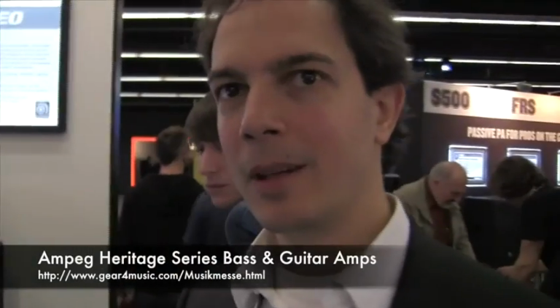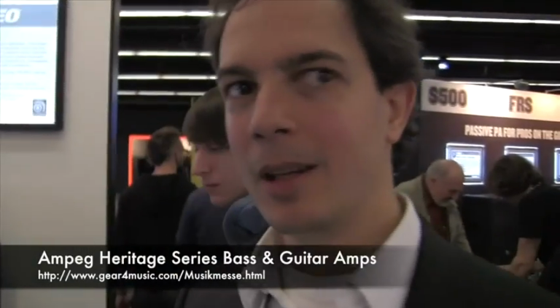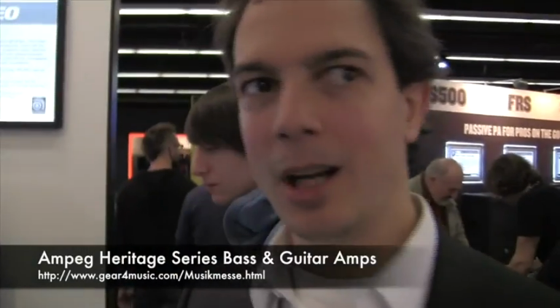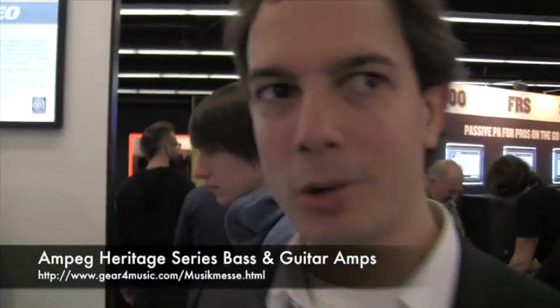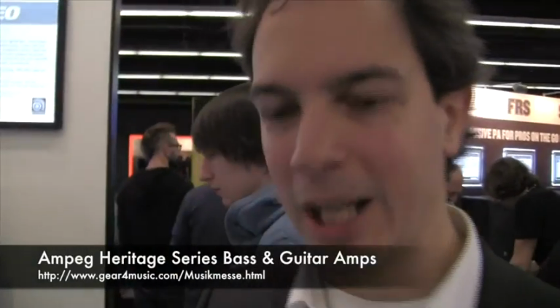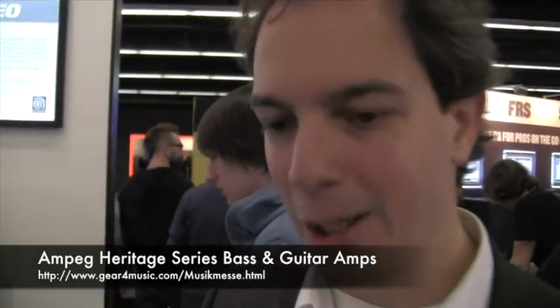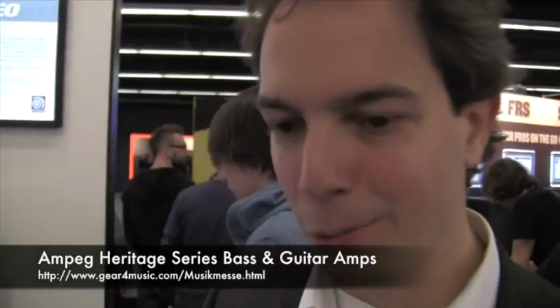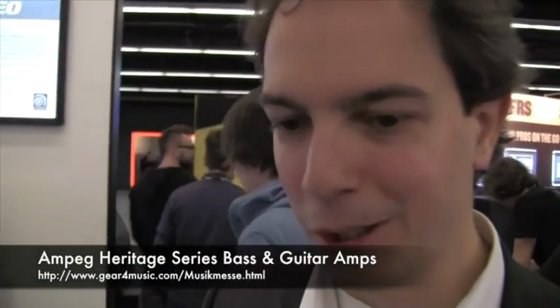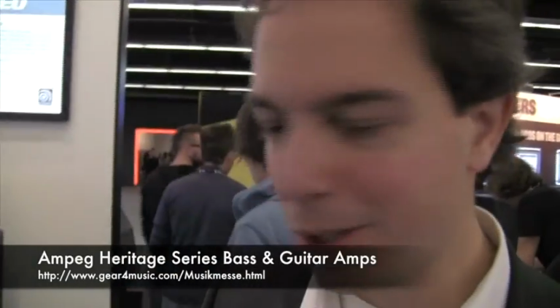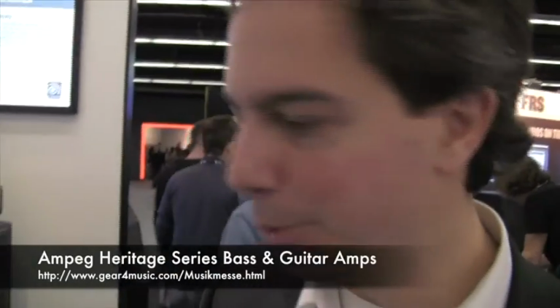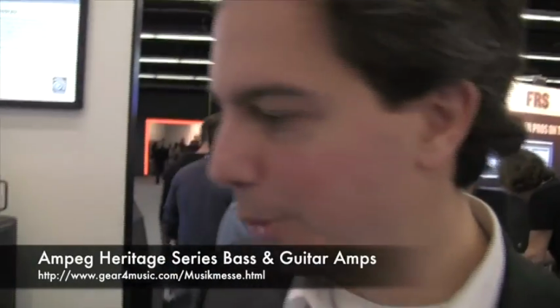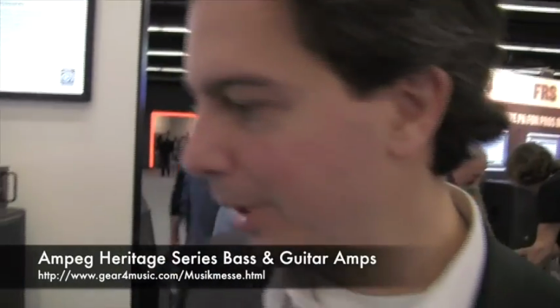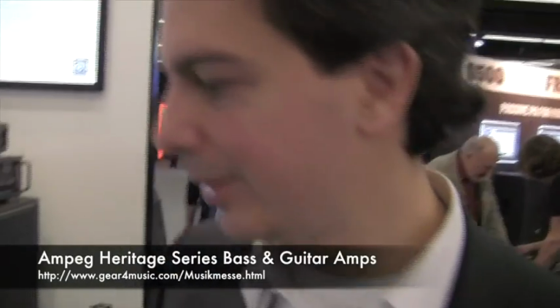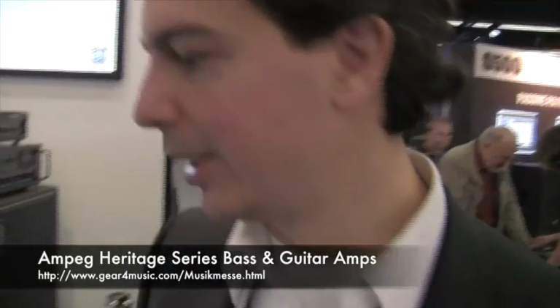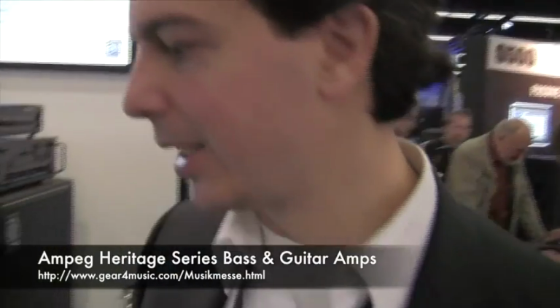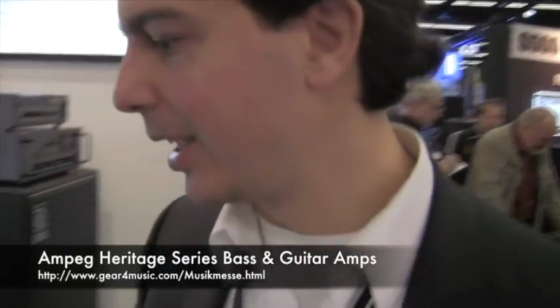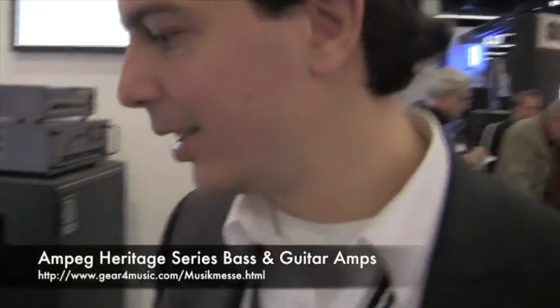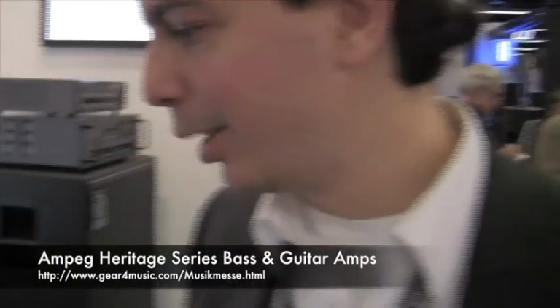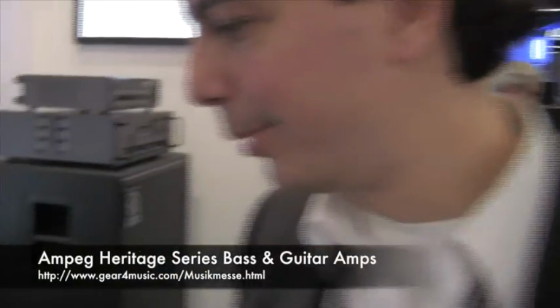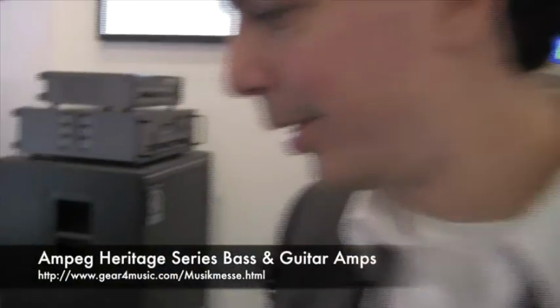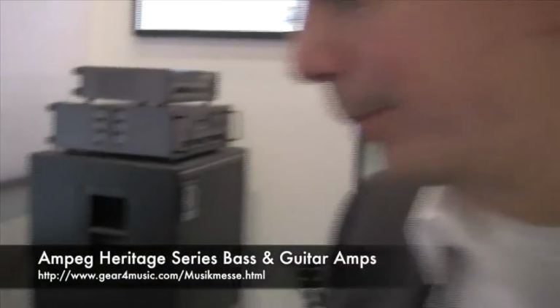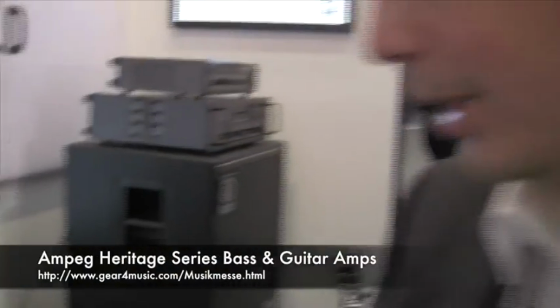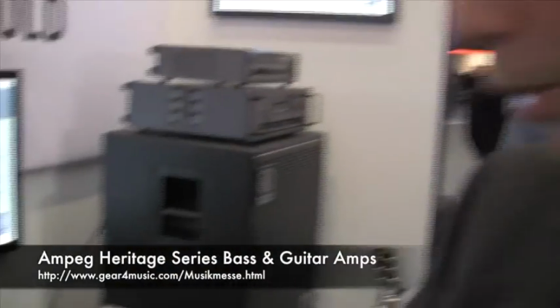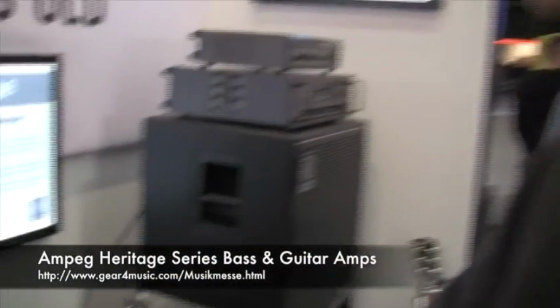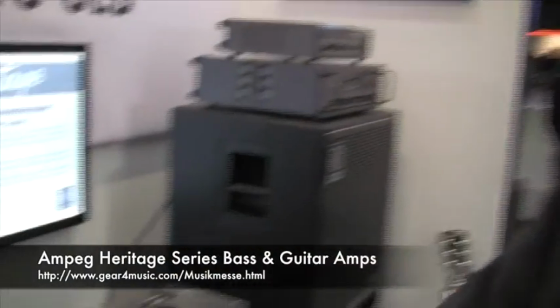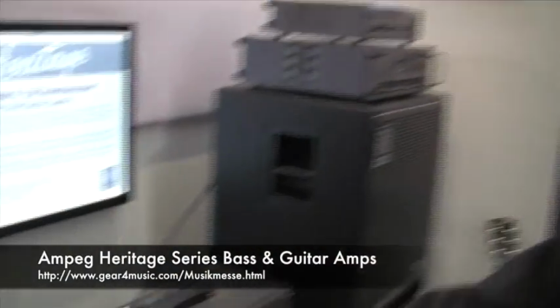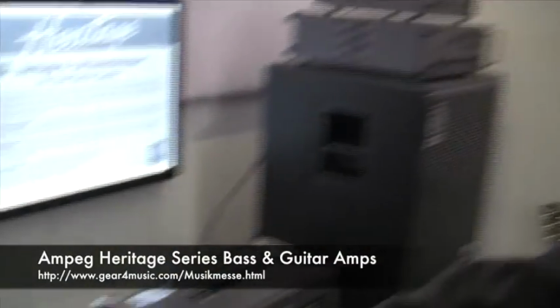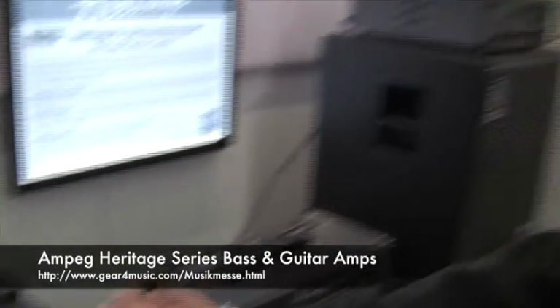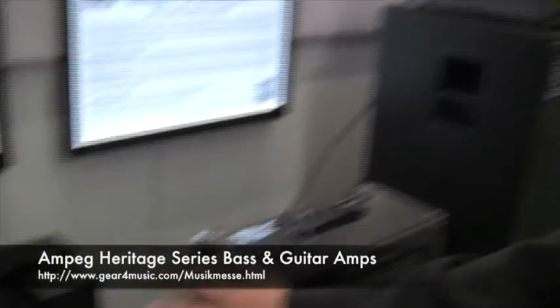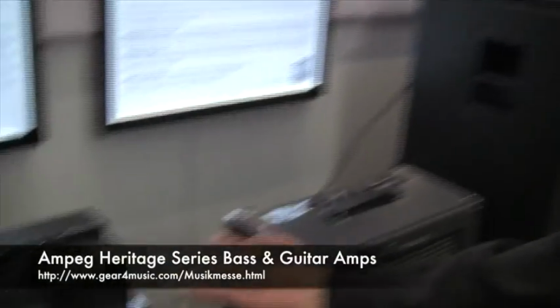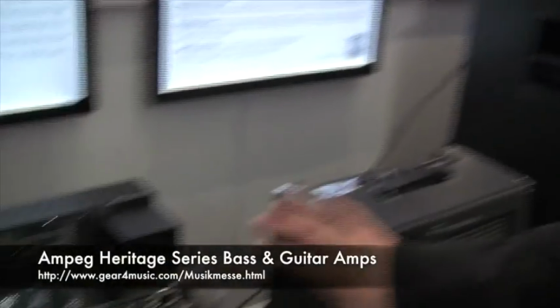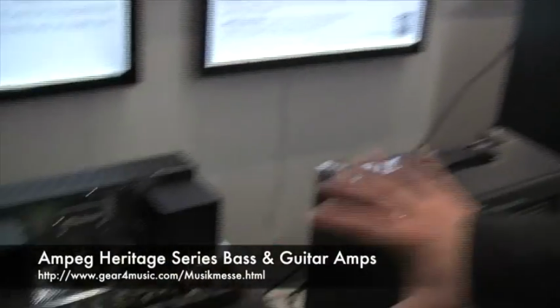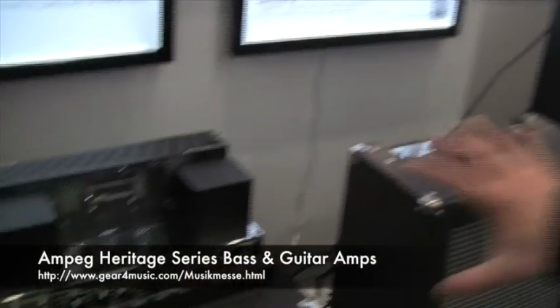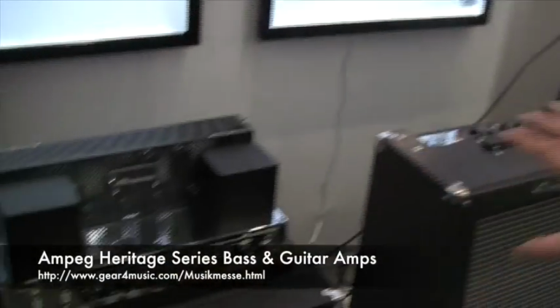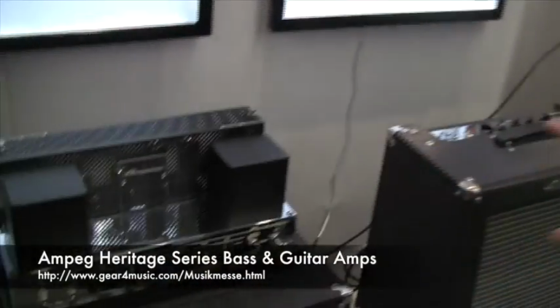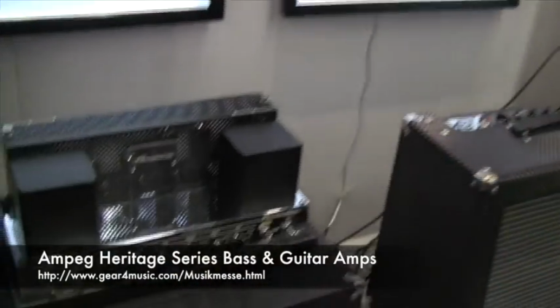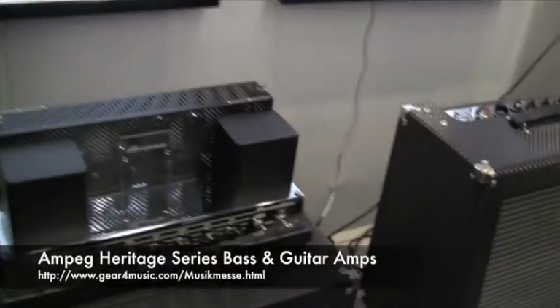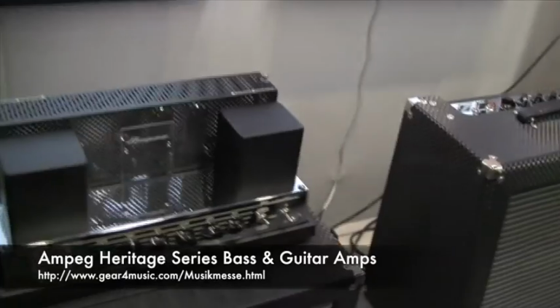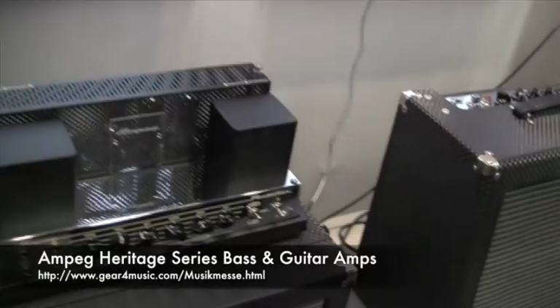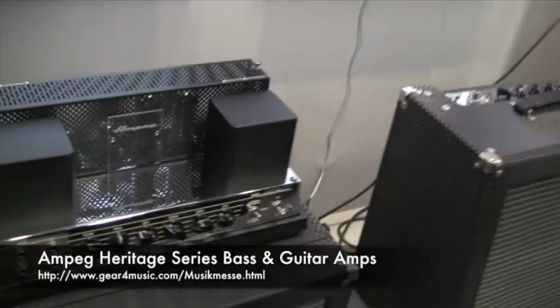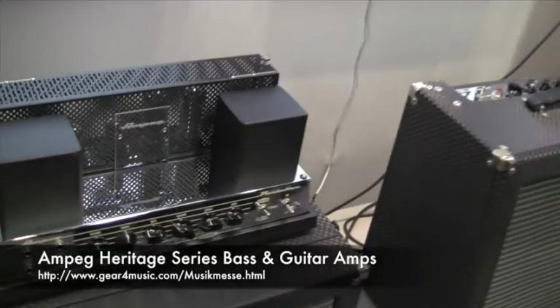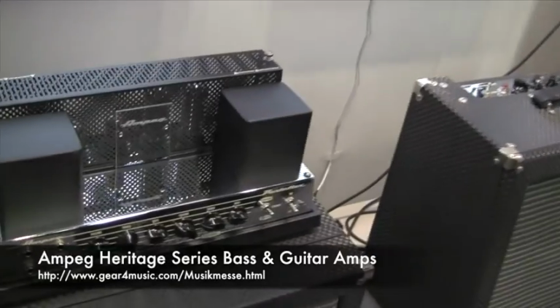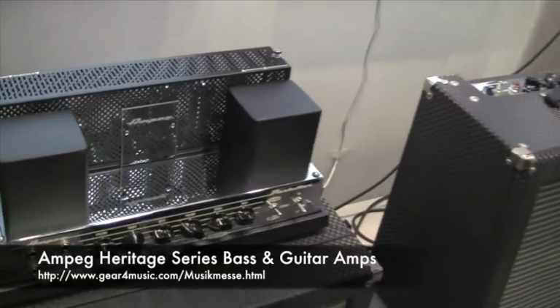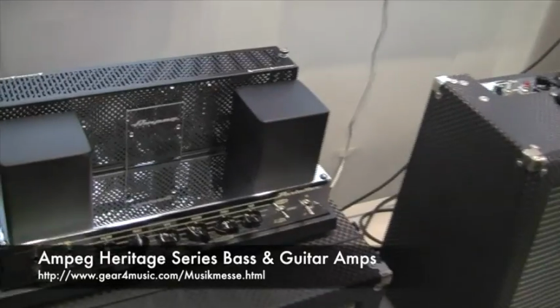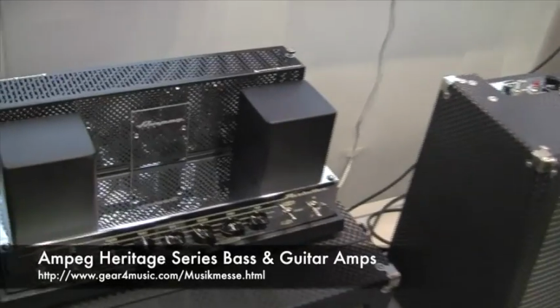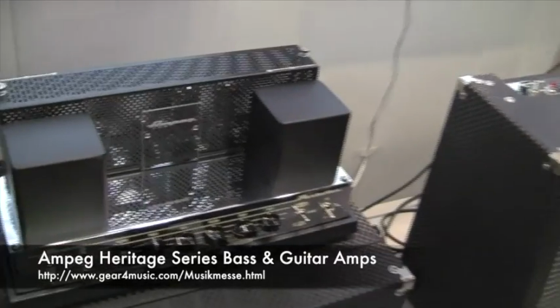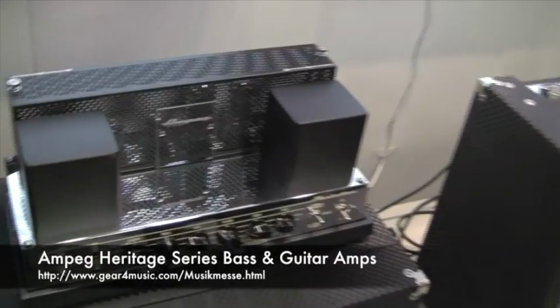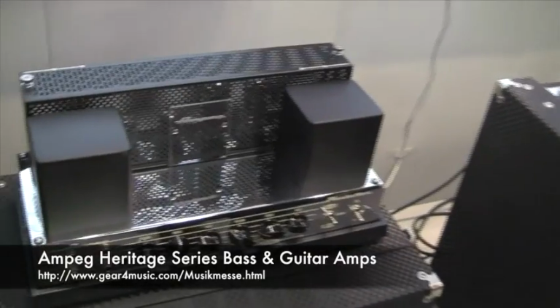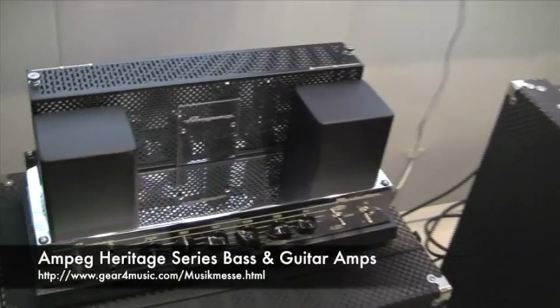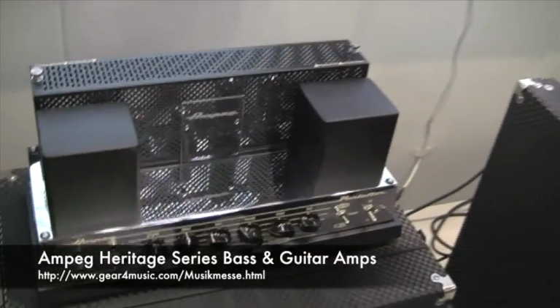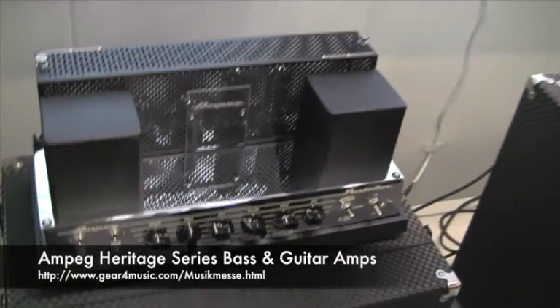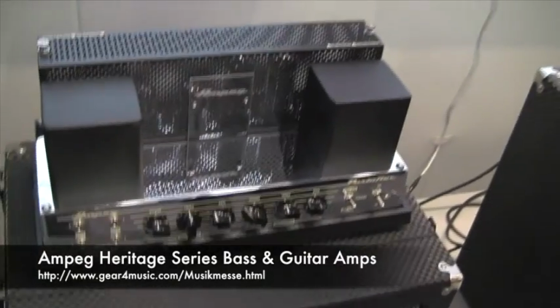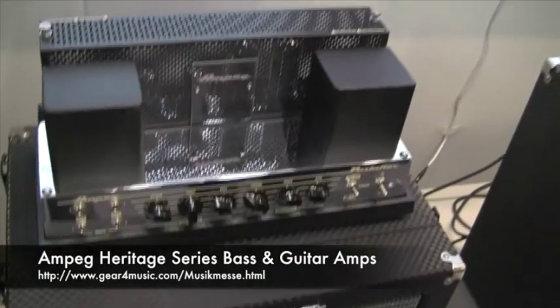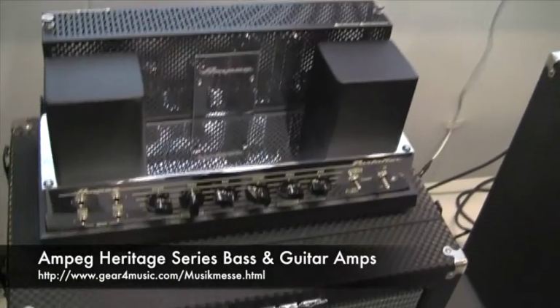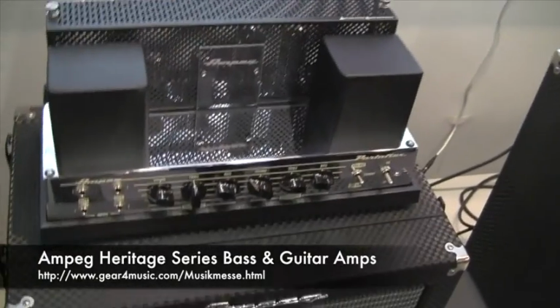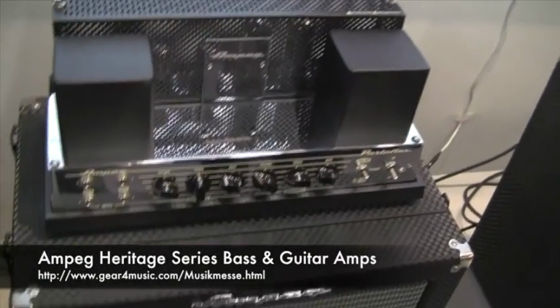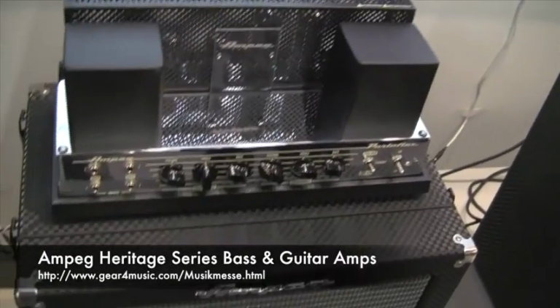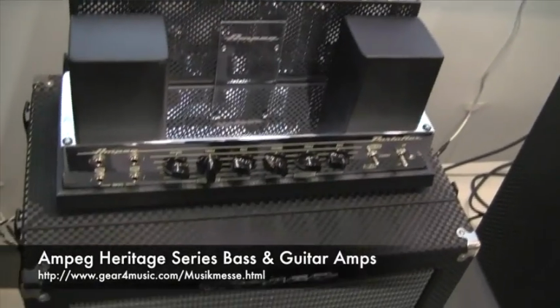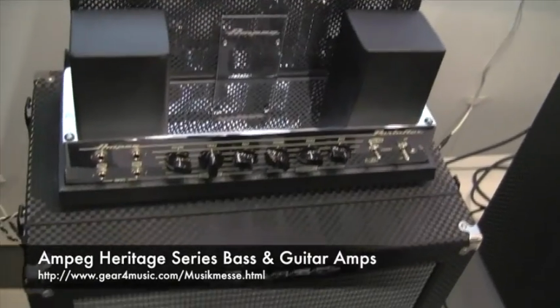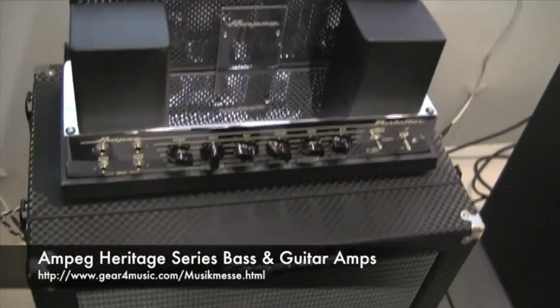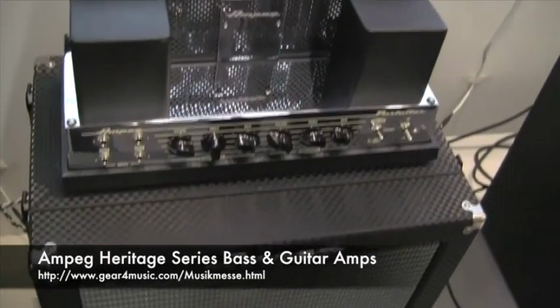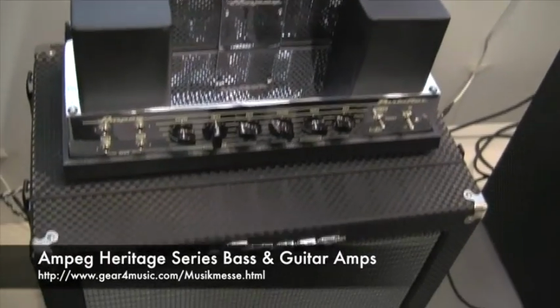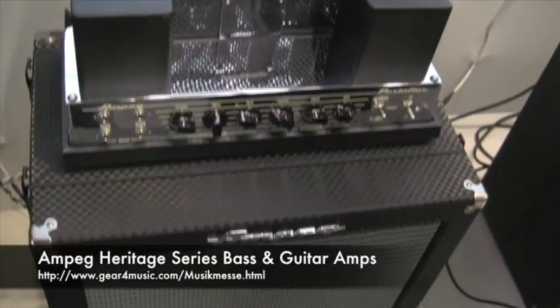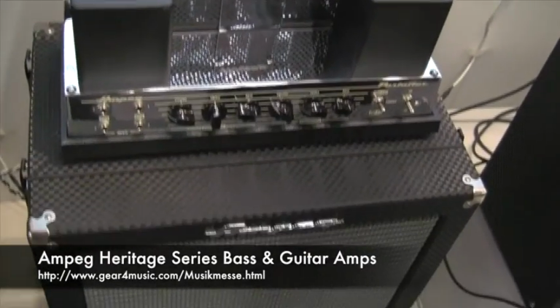Welcome to Messe again, here with Dimitri. We have here also two very nice heritage reissues.